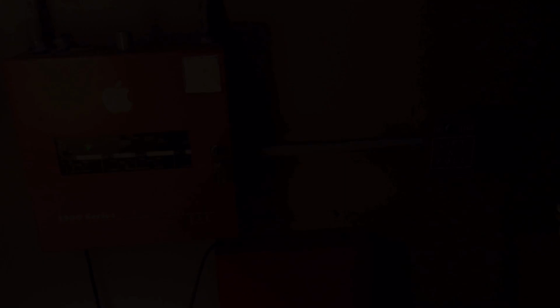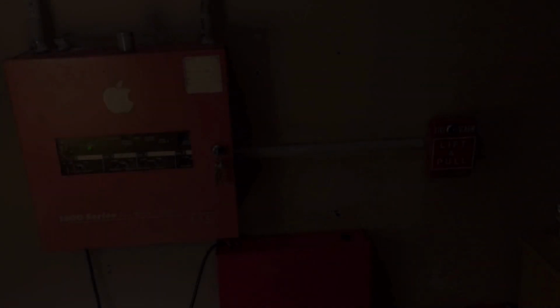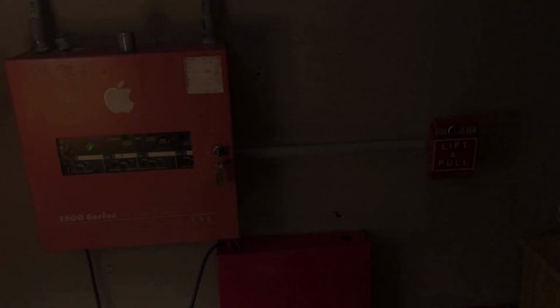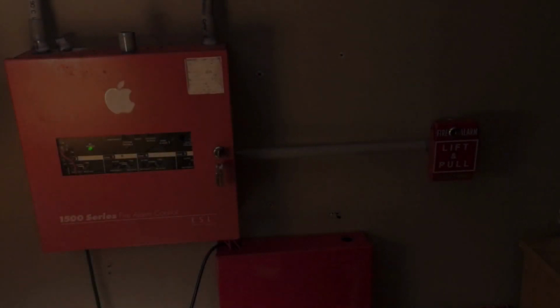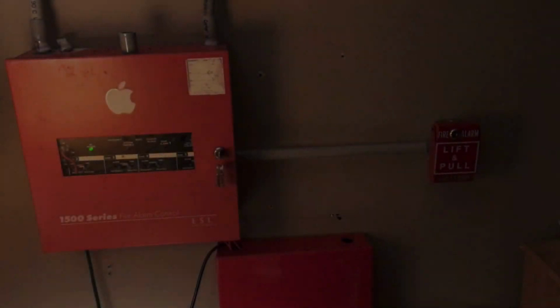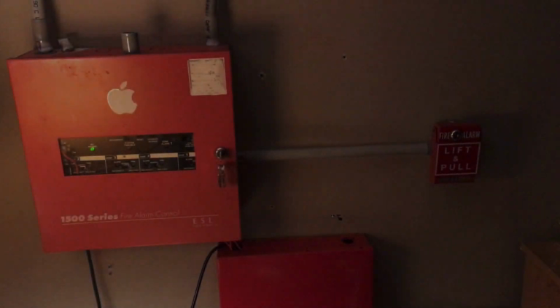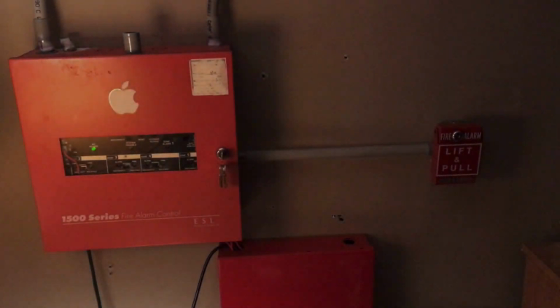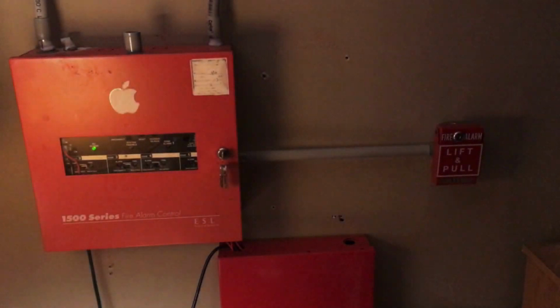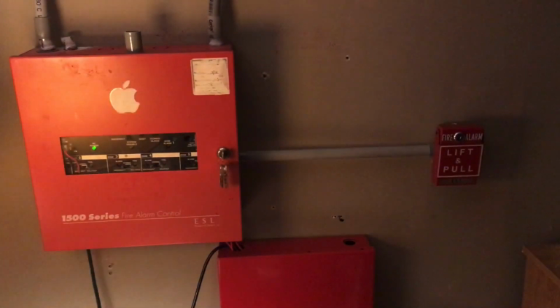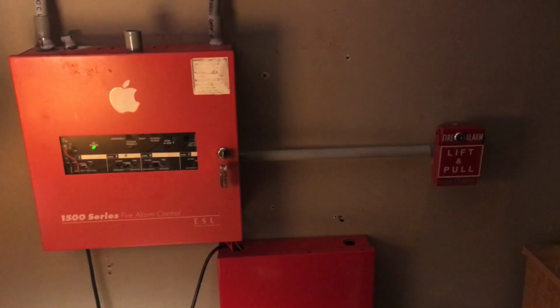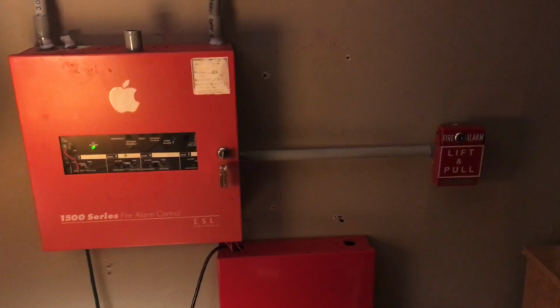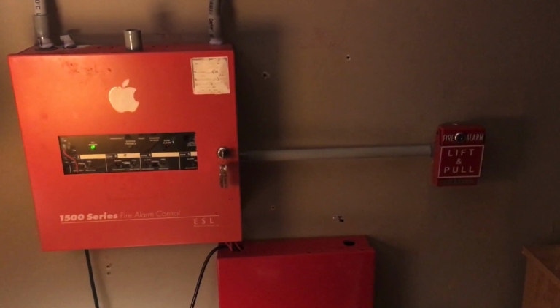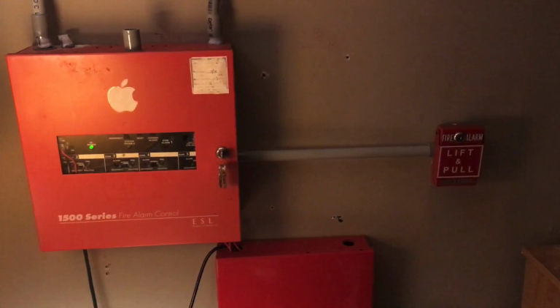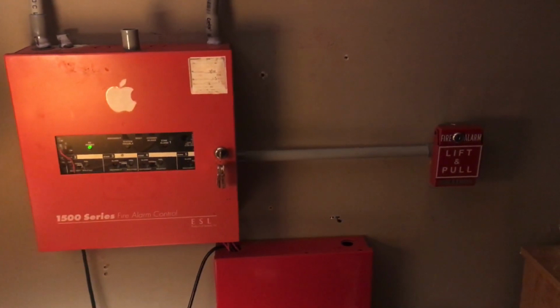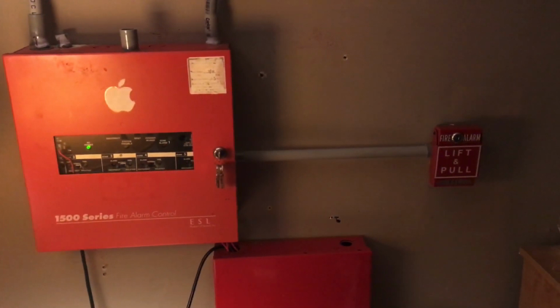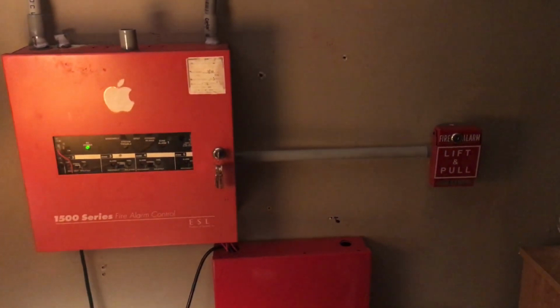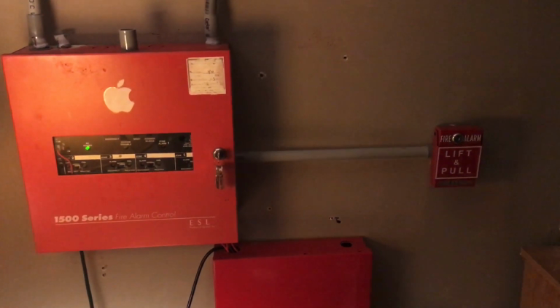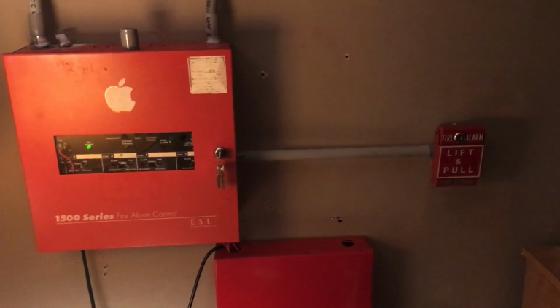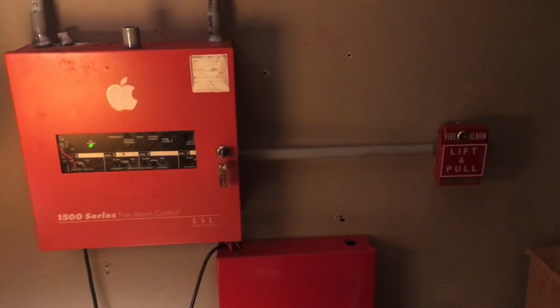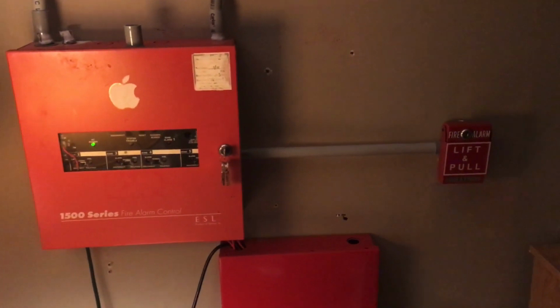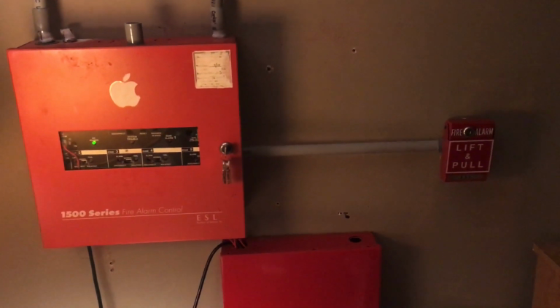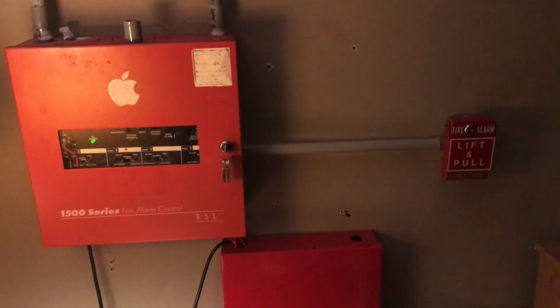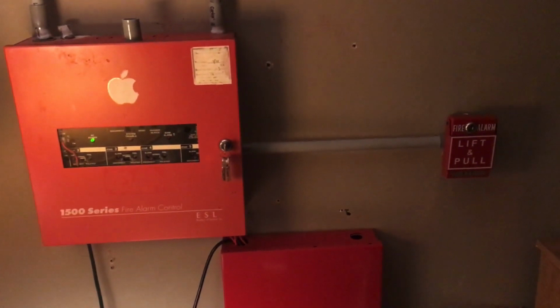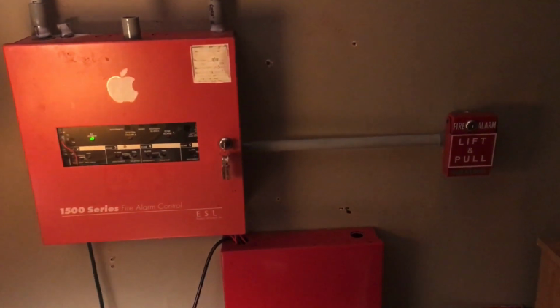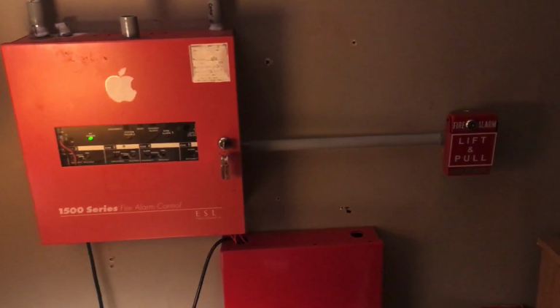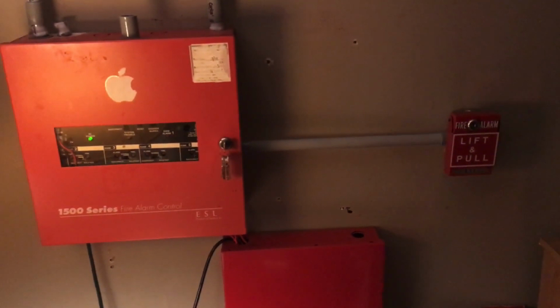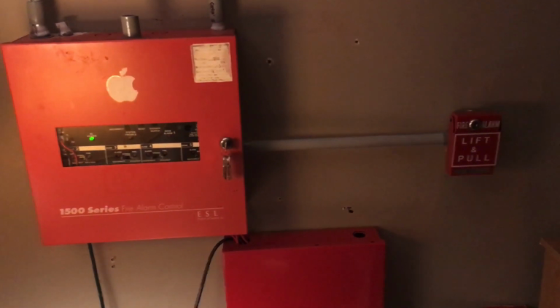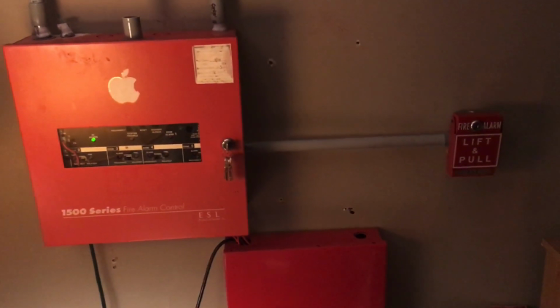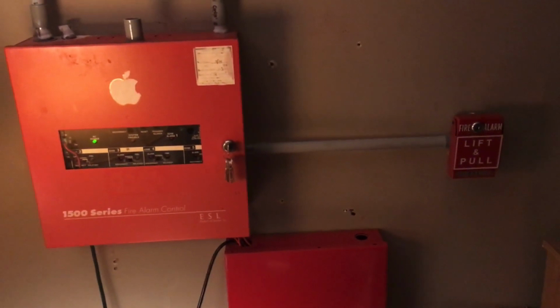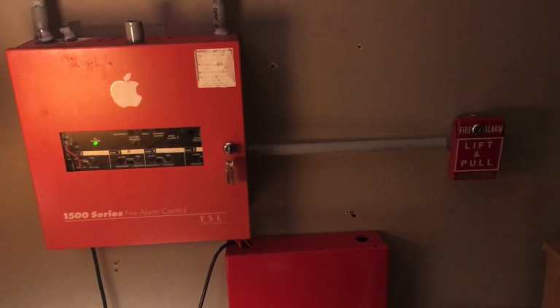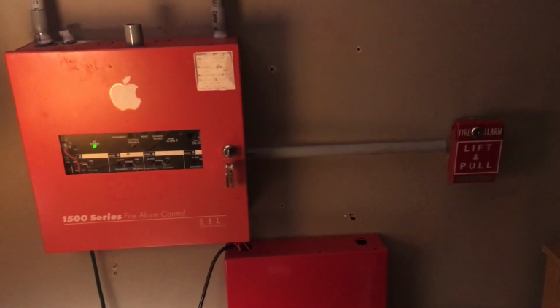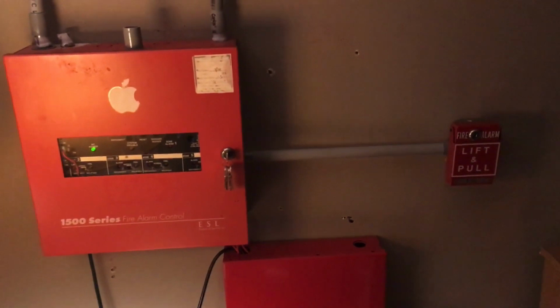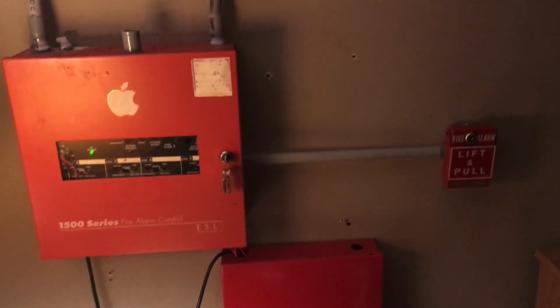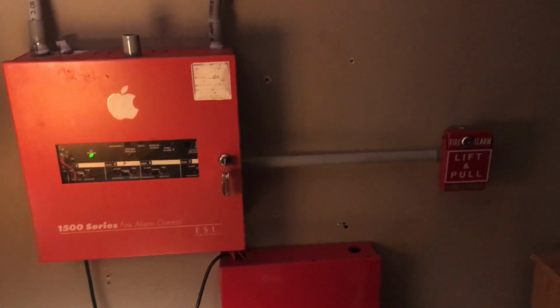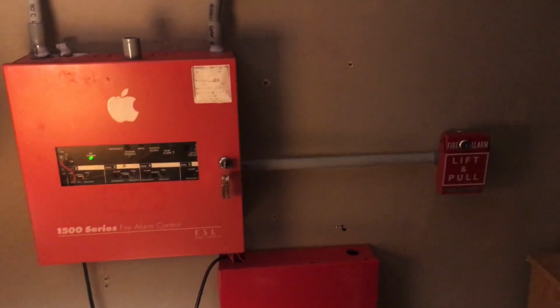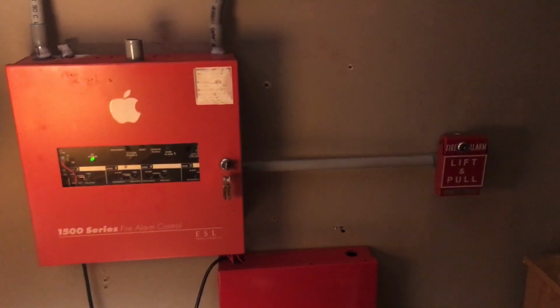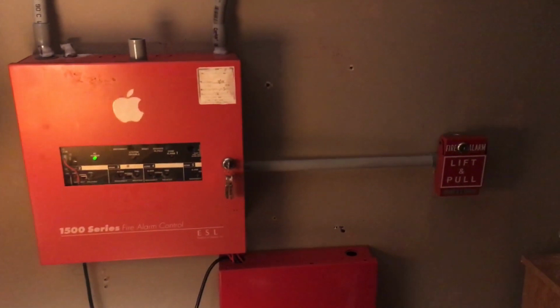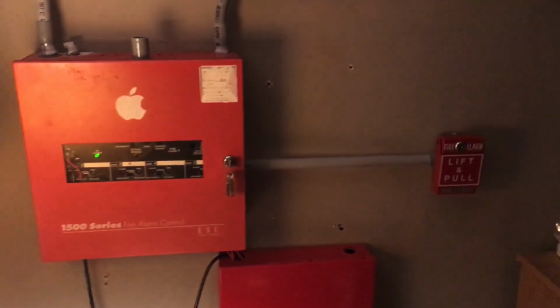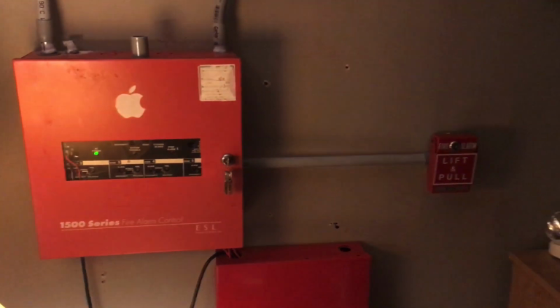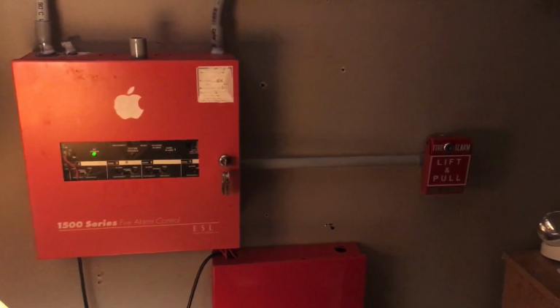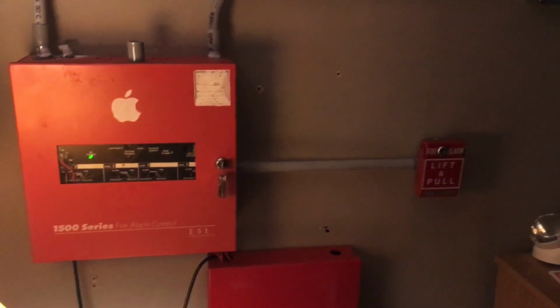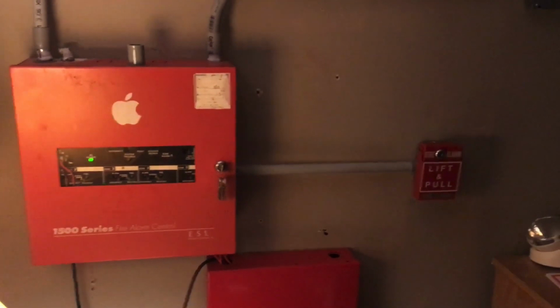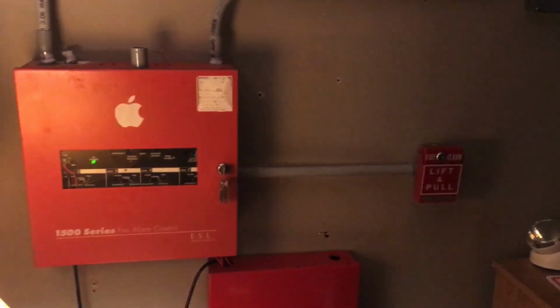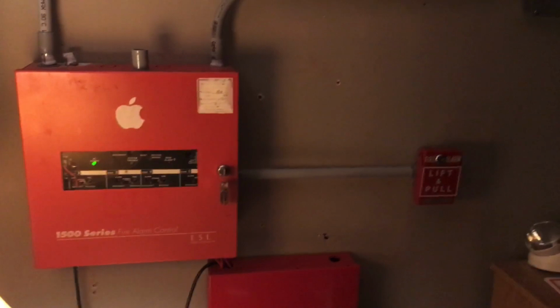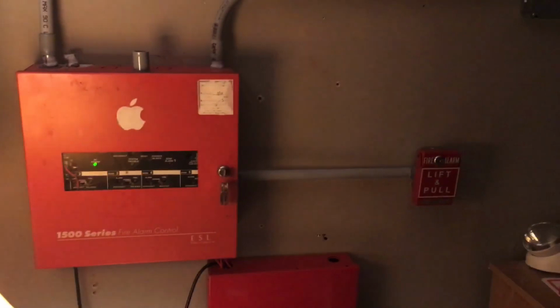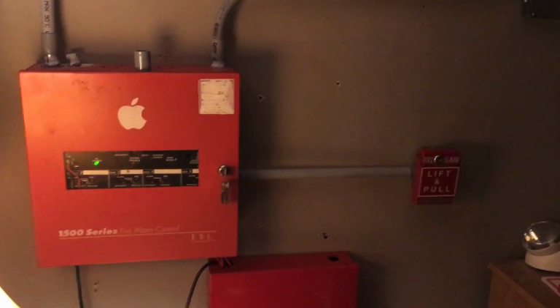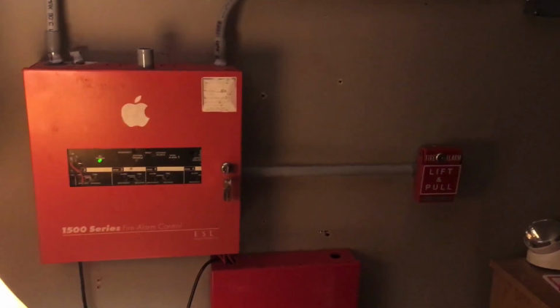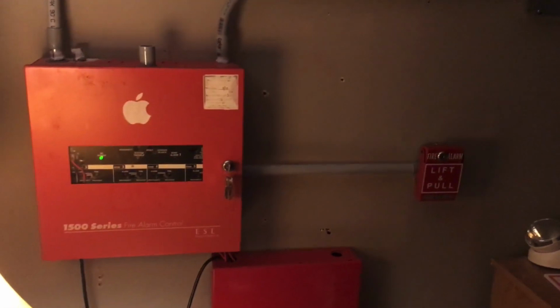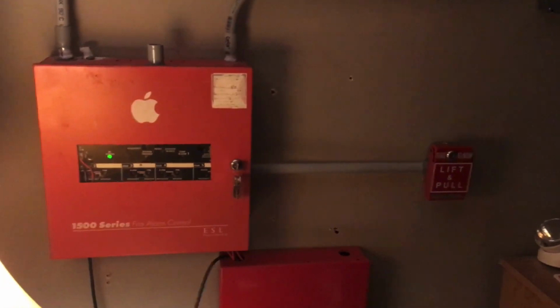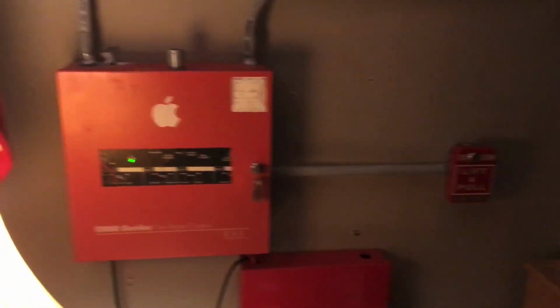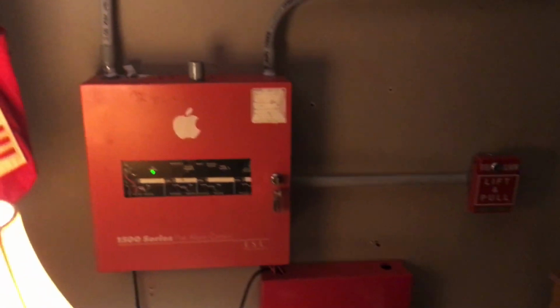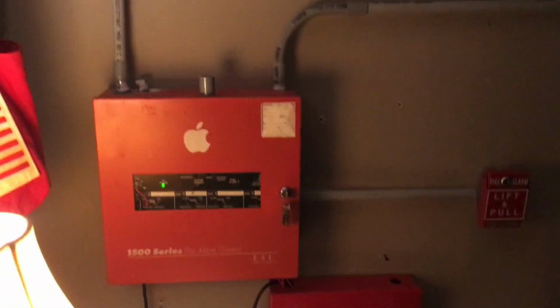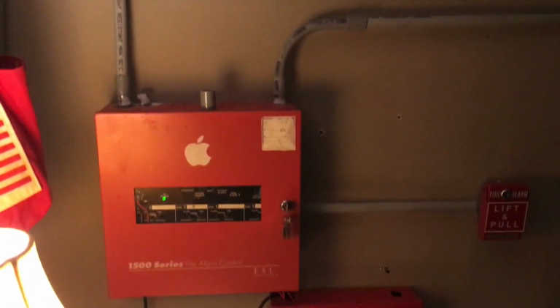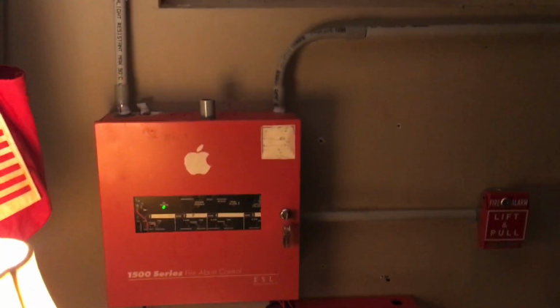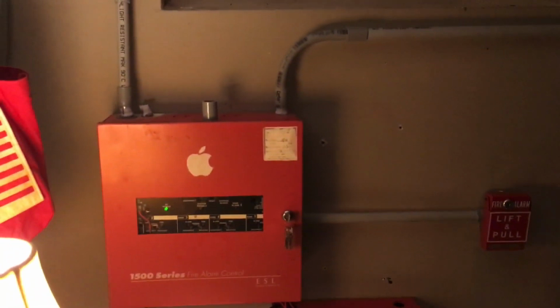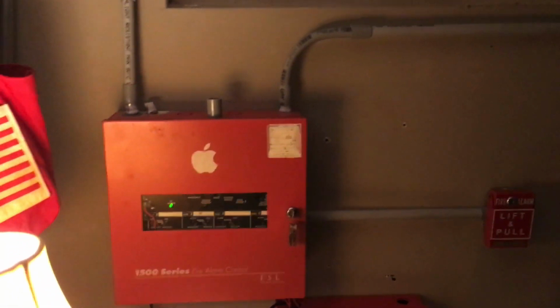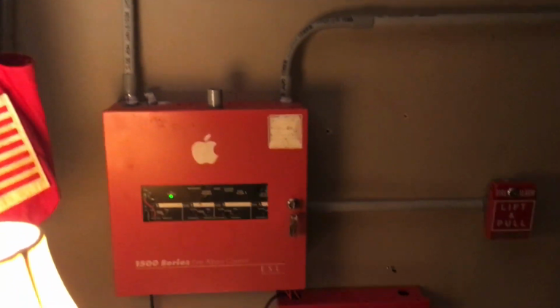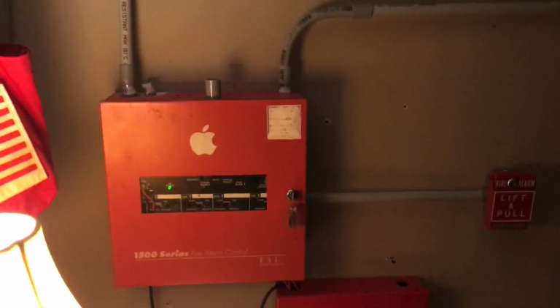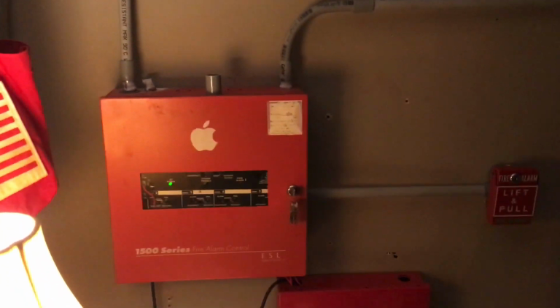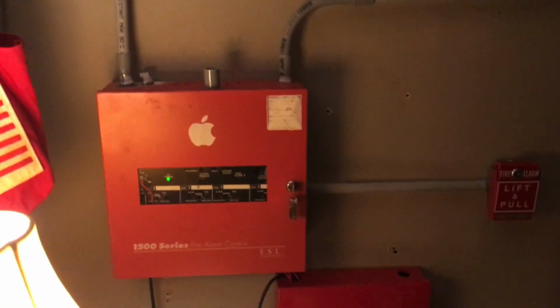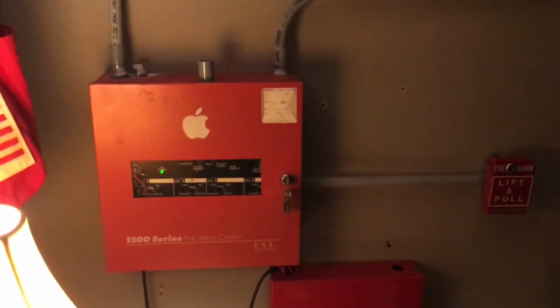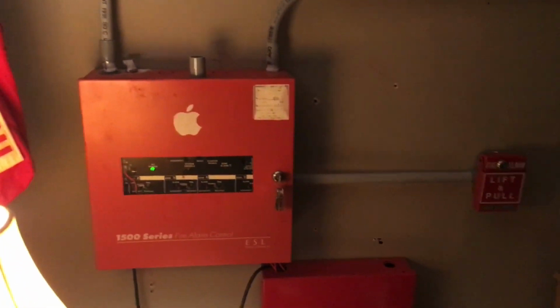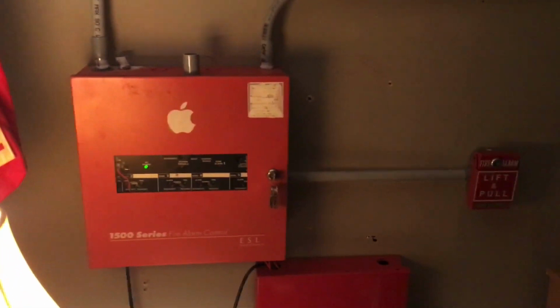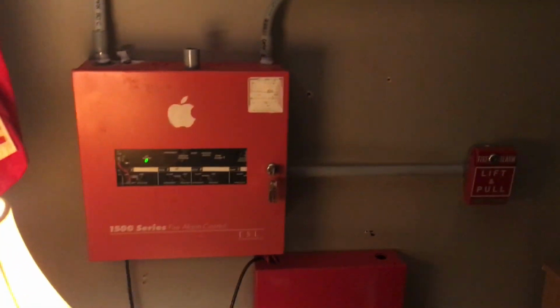What's good everybody, this is CoolSimonSky and welcome to System Test 11 with the ESL 1500 series. Let's get straight into the video.